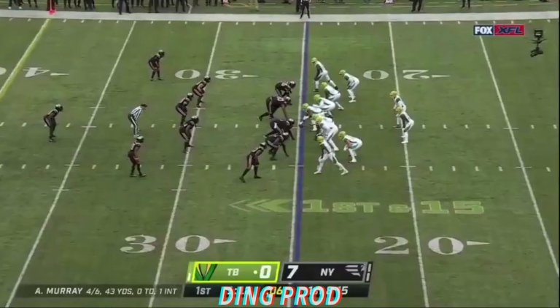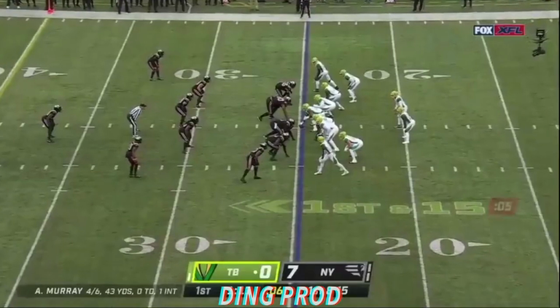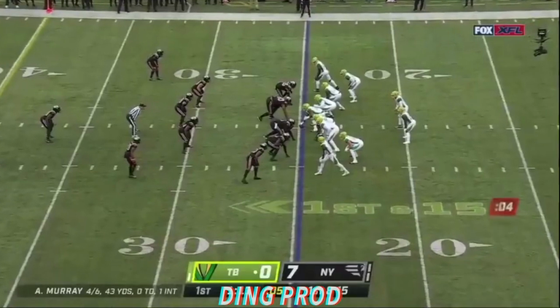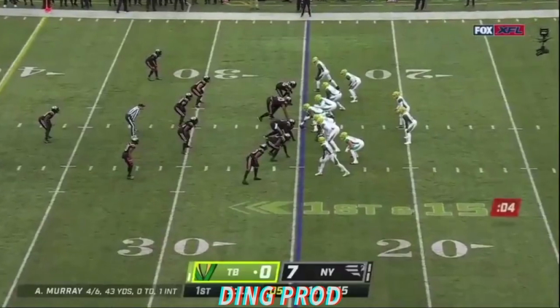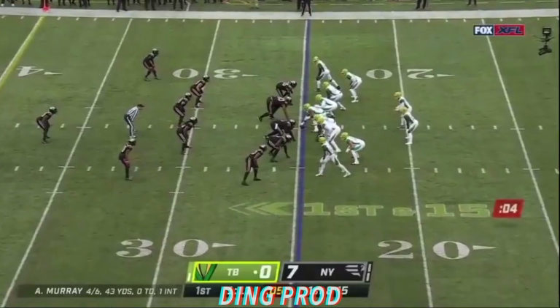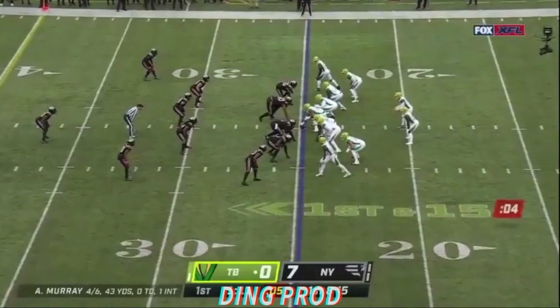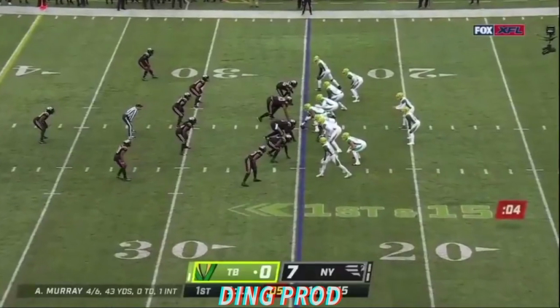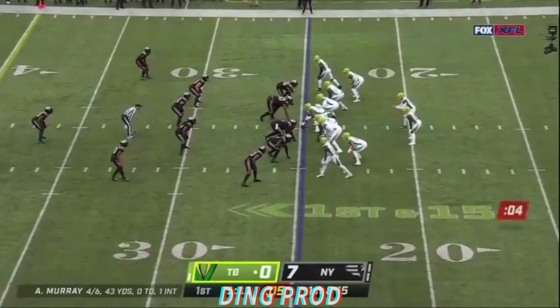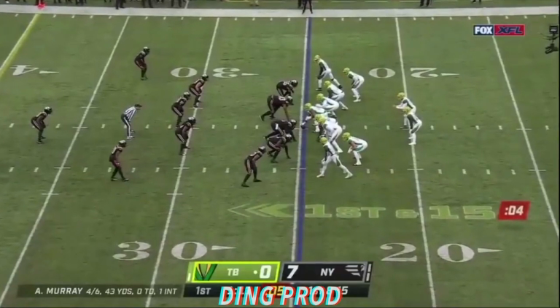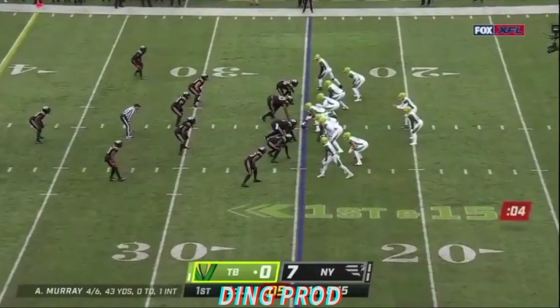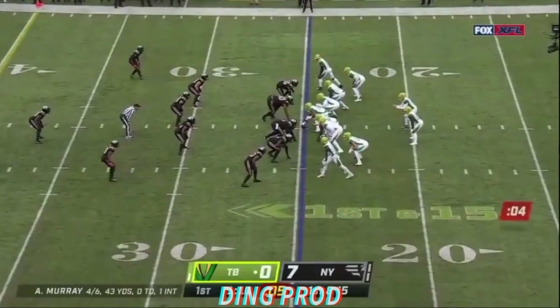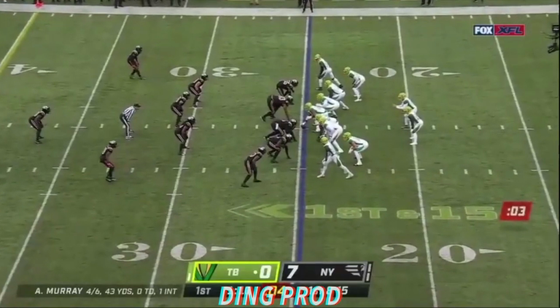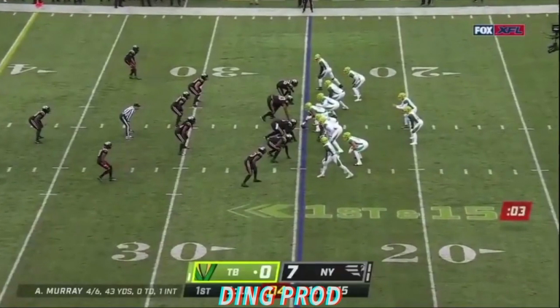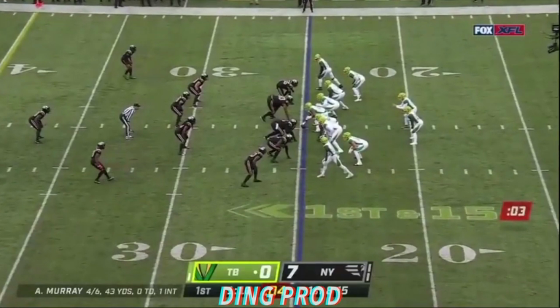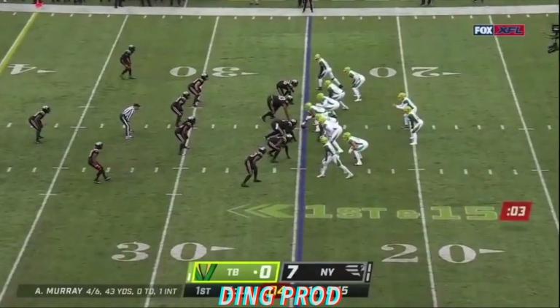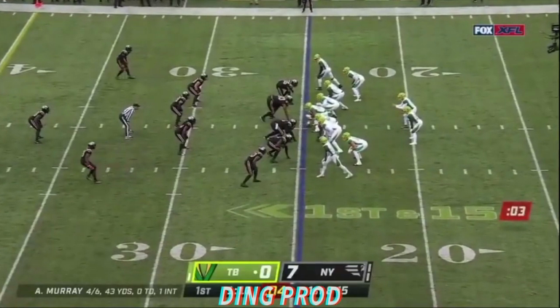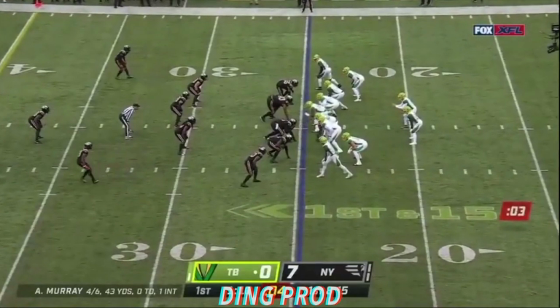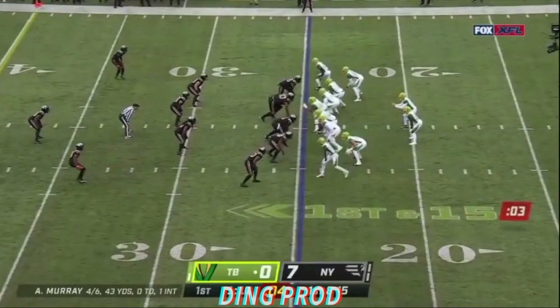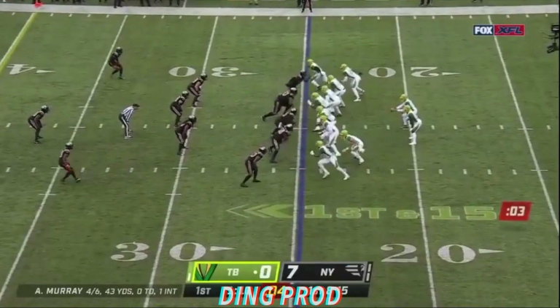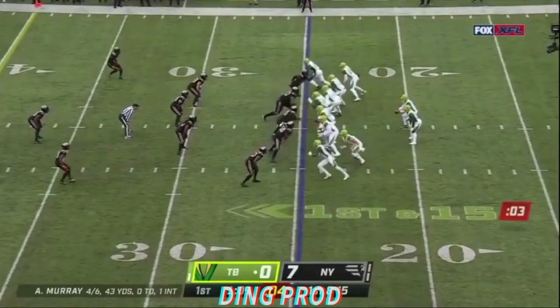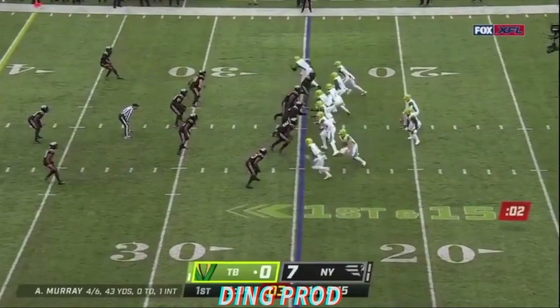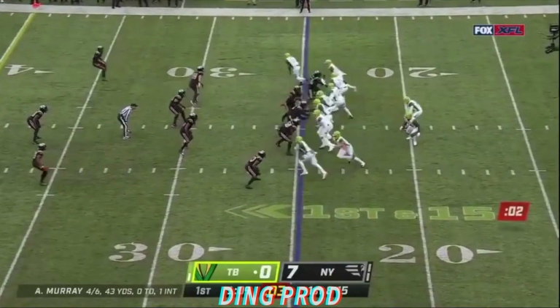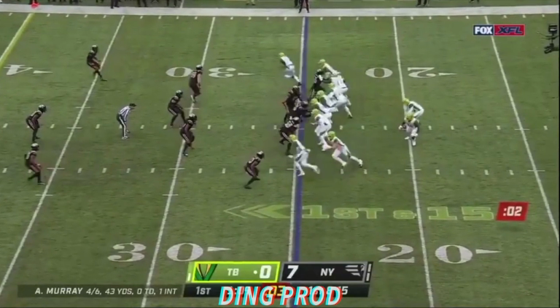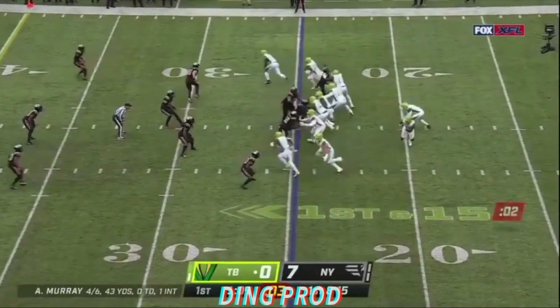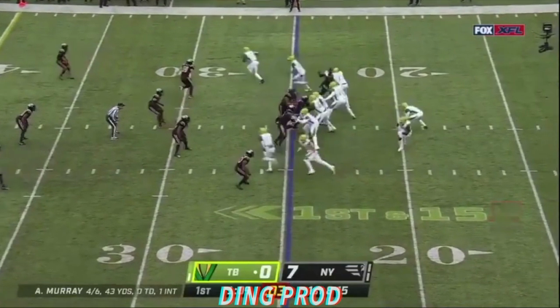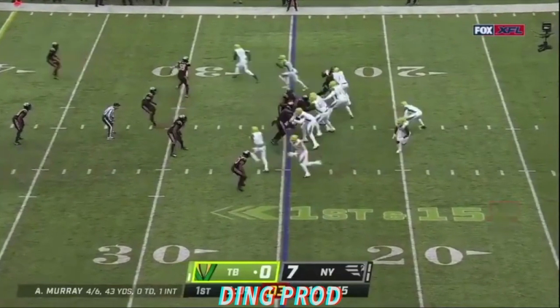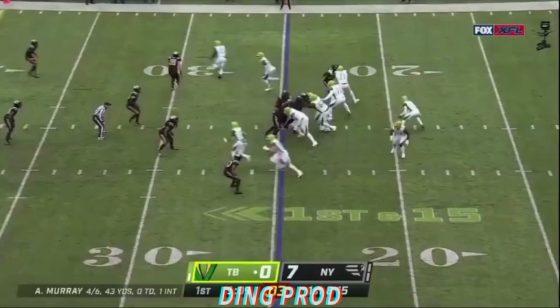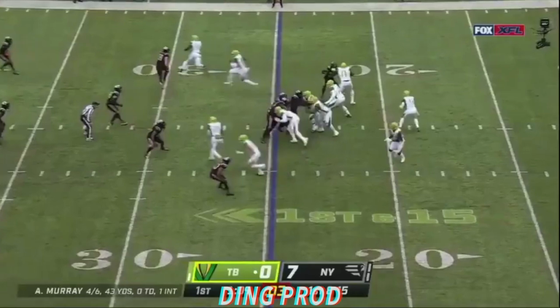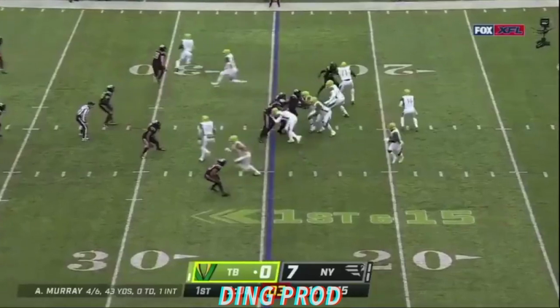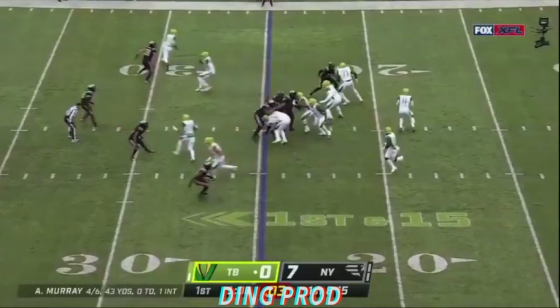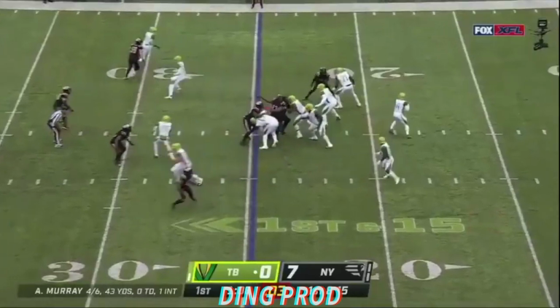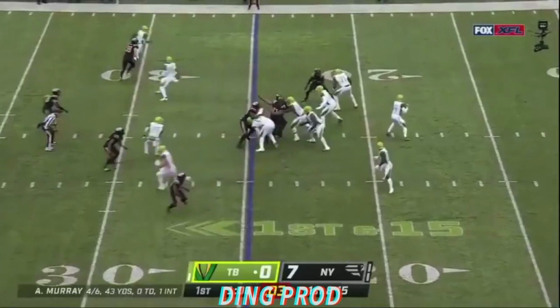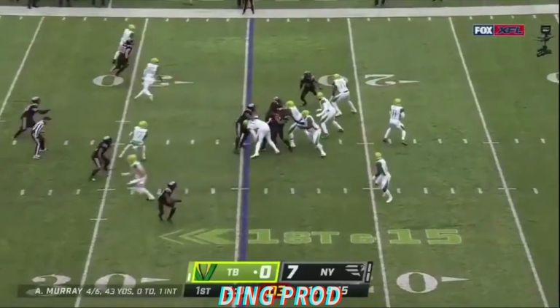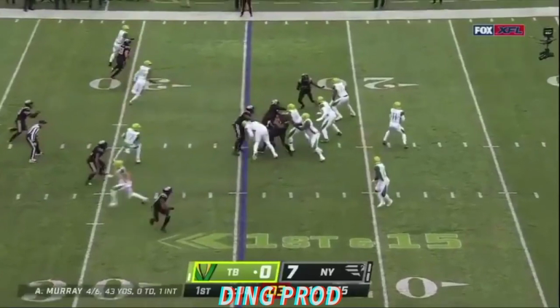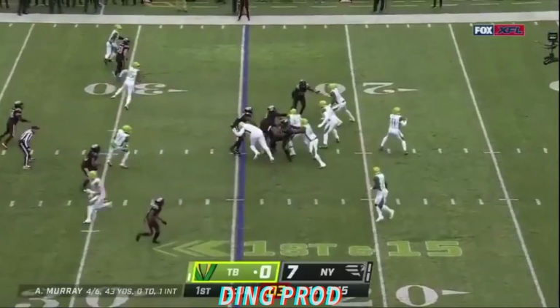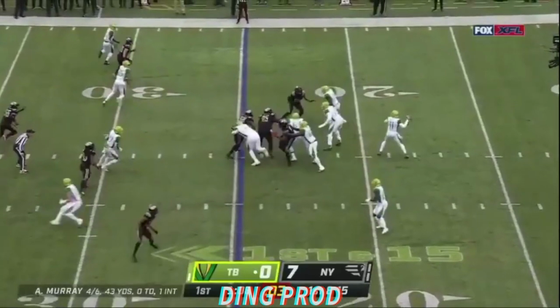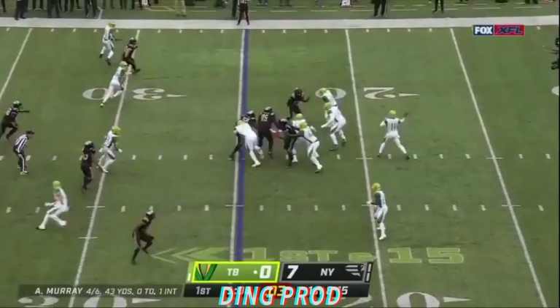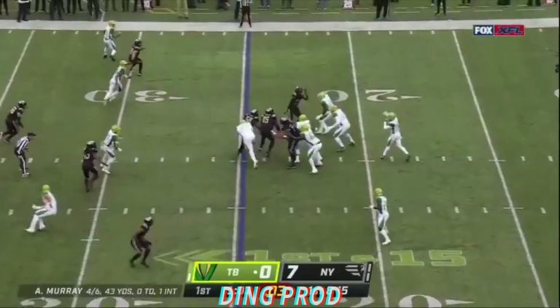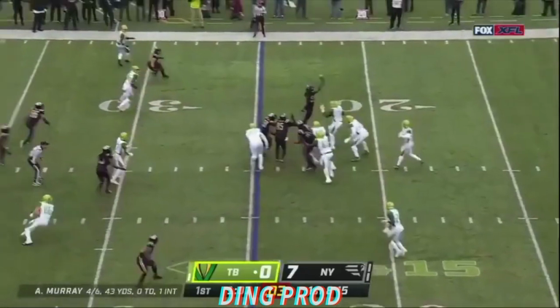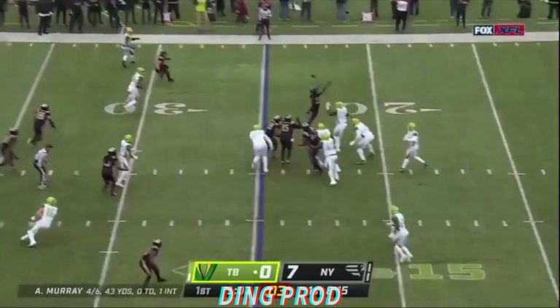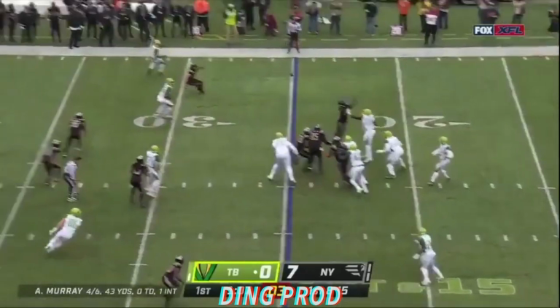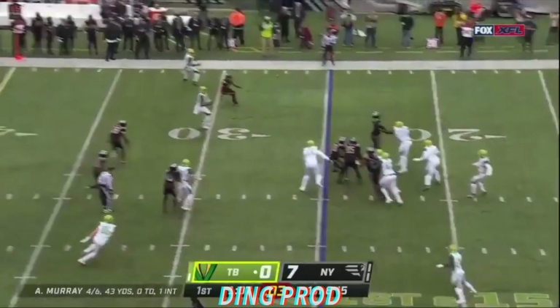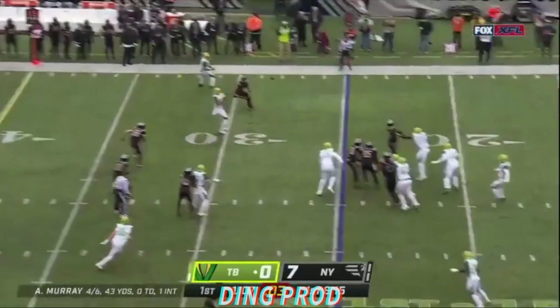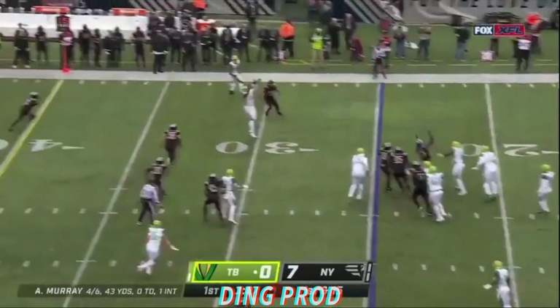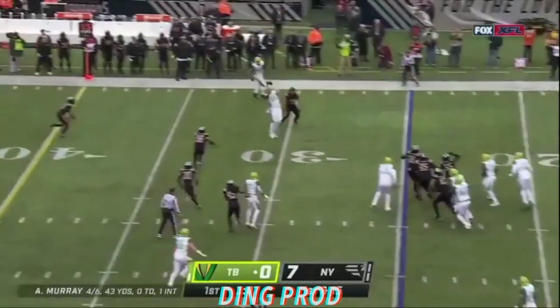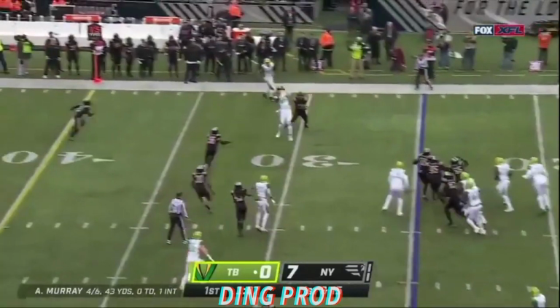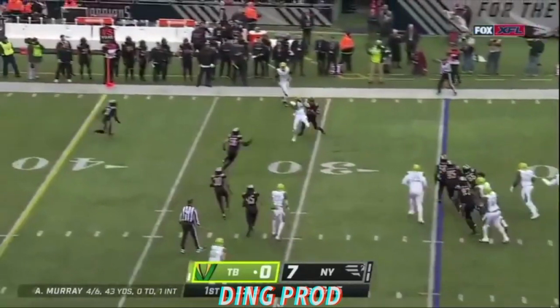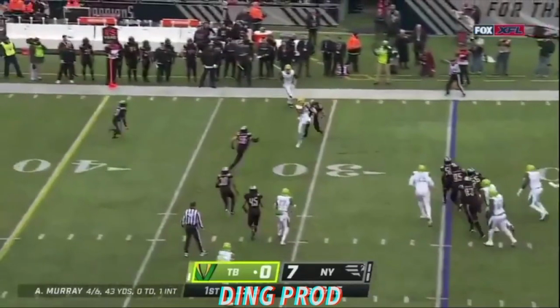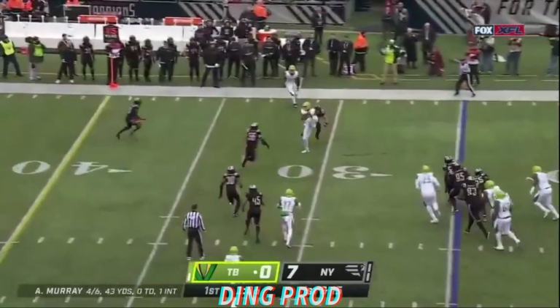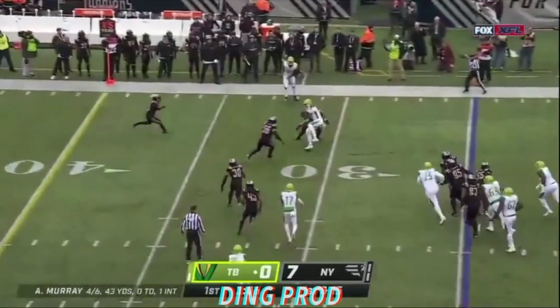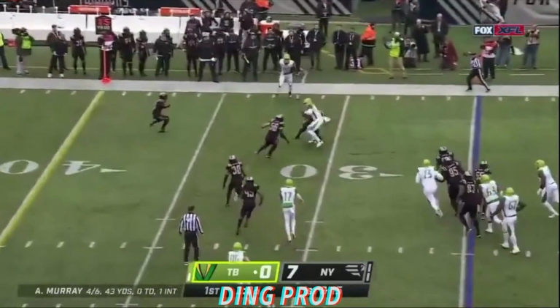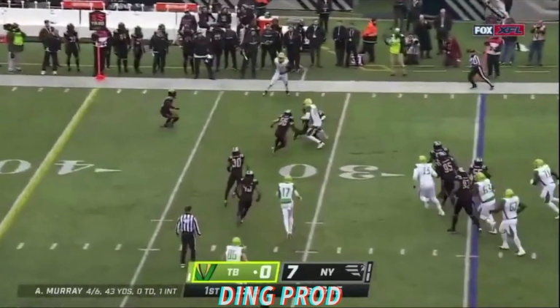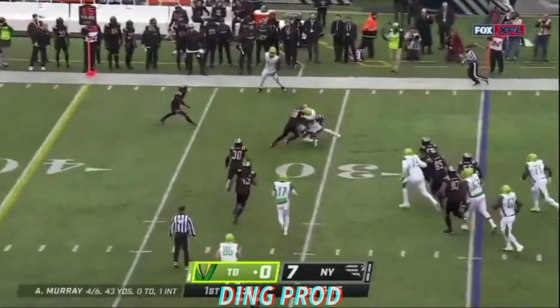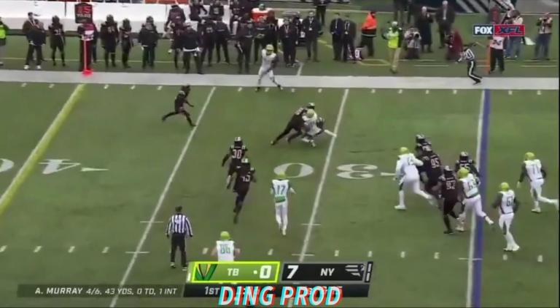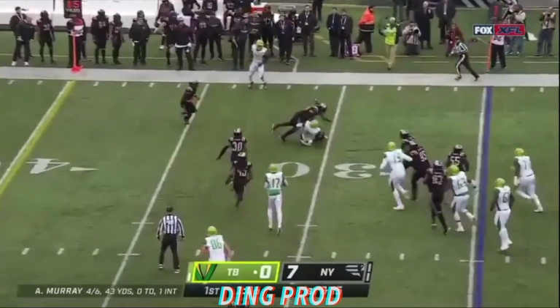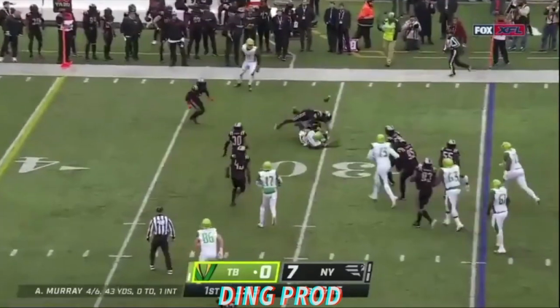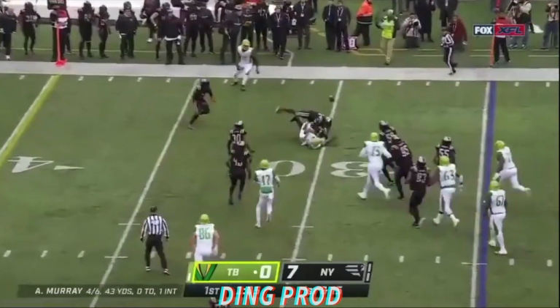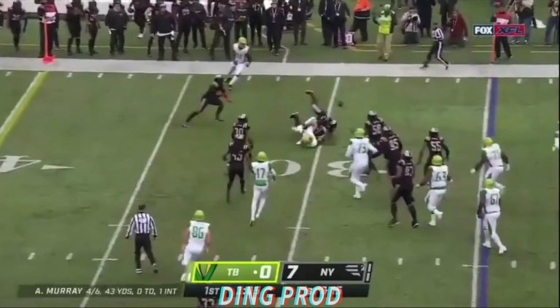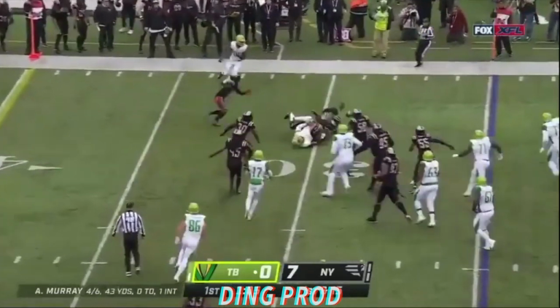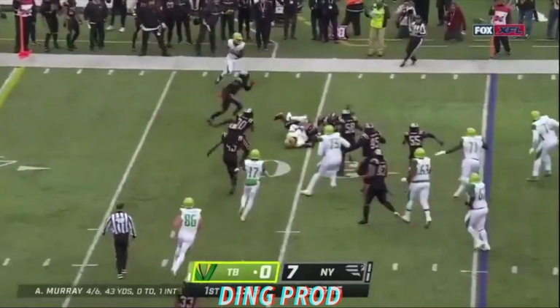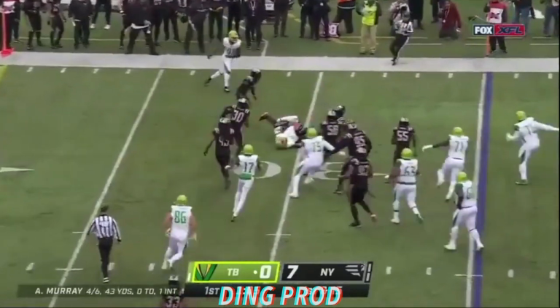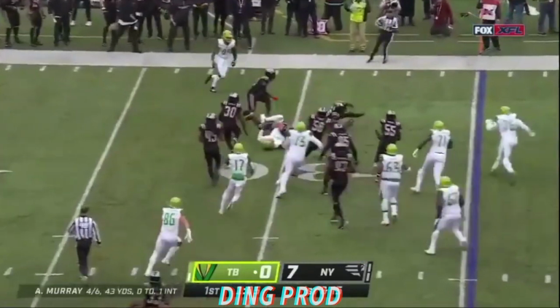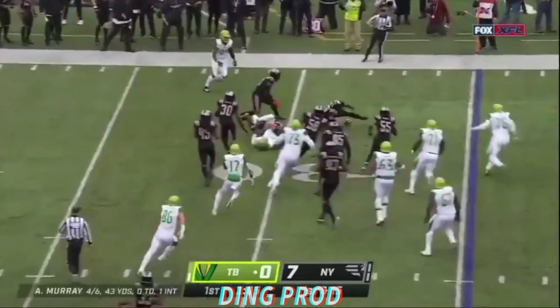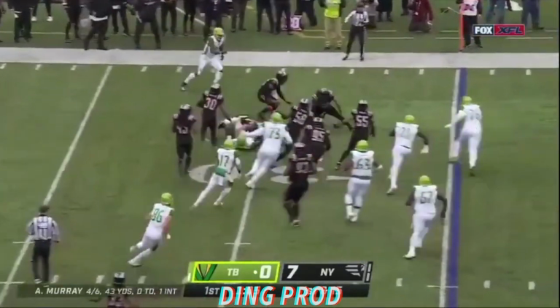He went back as far as watching Steve Young's footage of Mark Trestman early in his career with the 49ers.